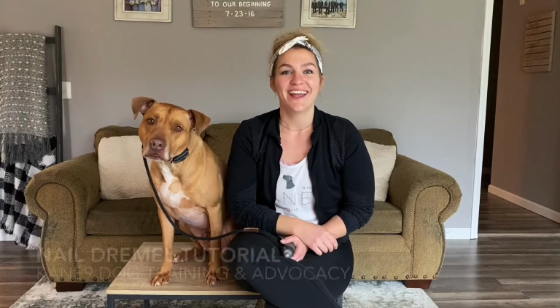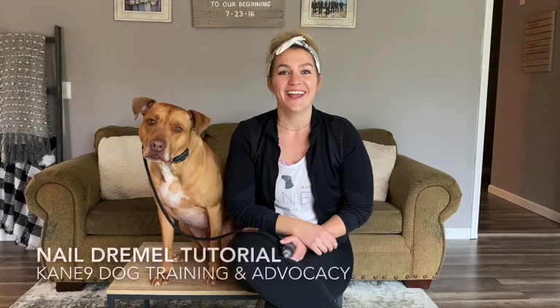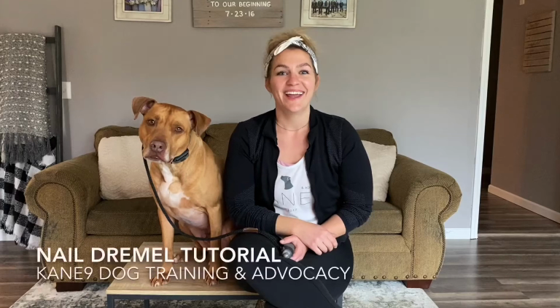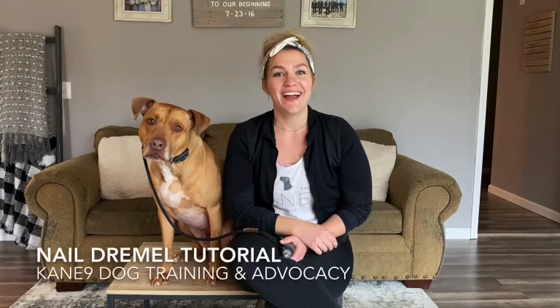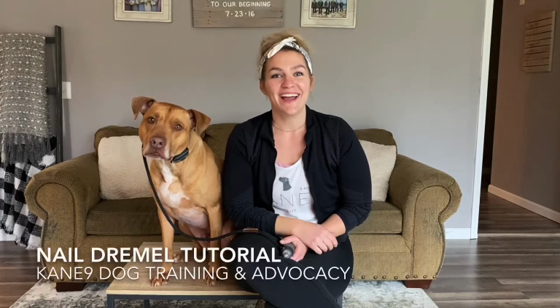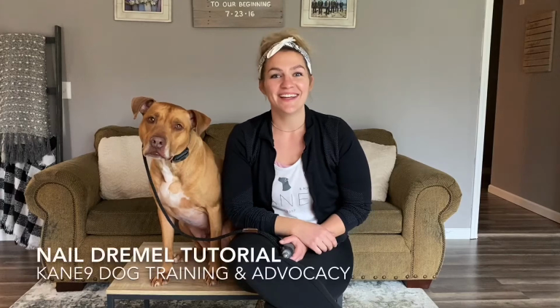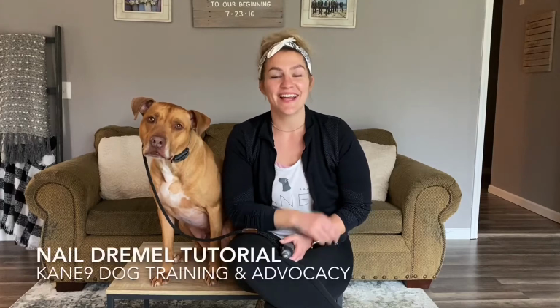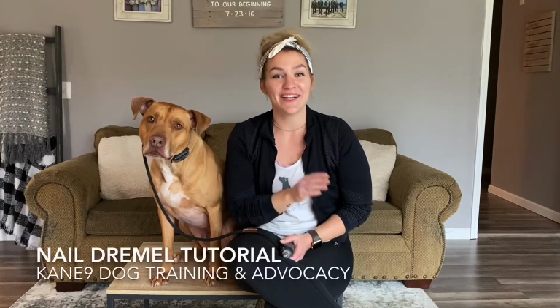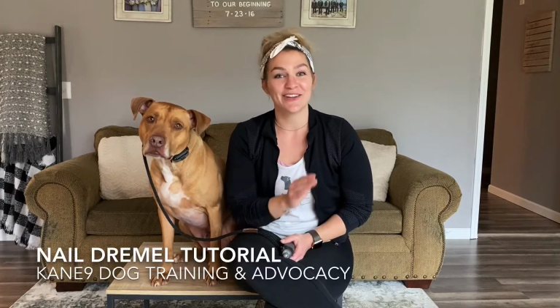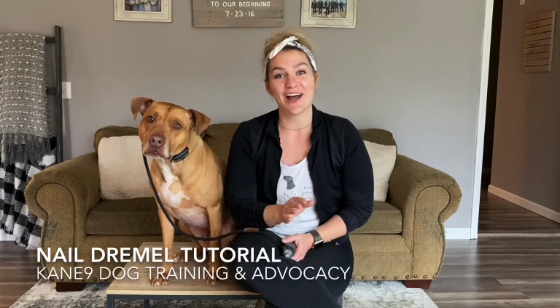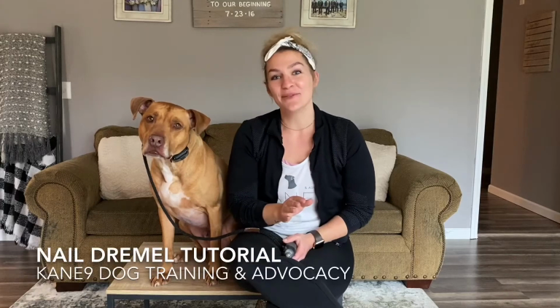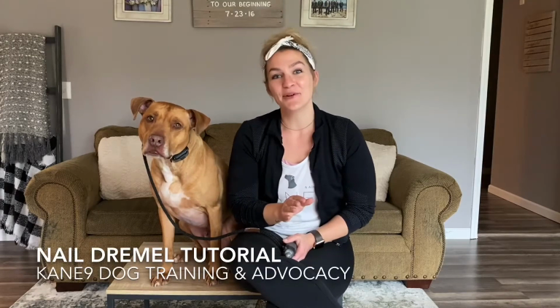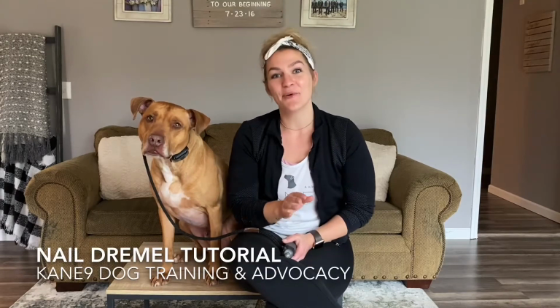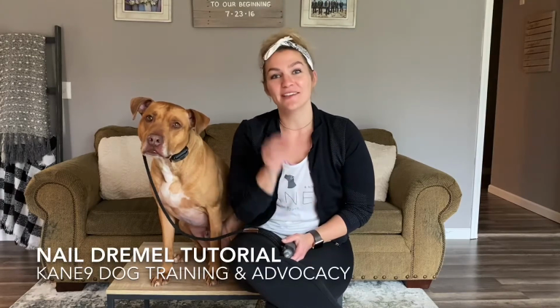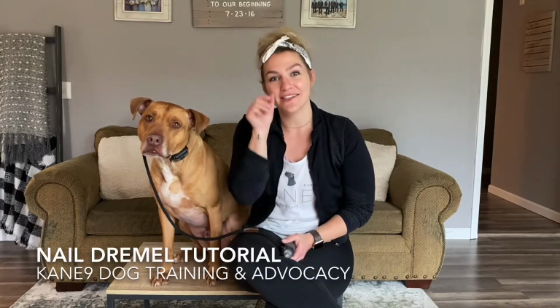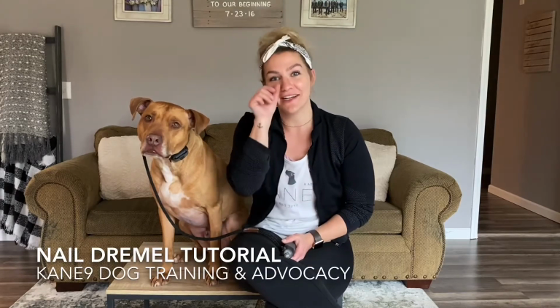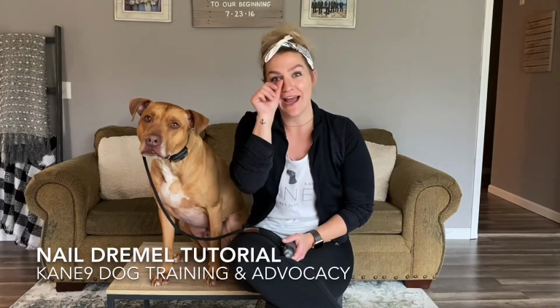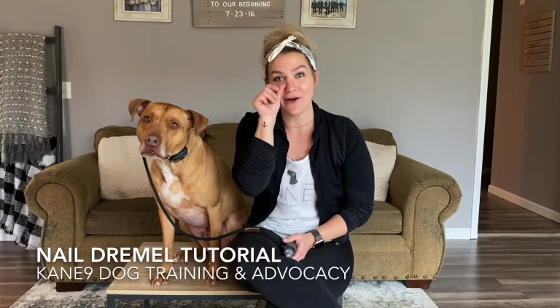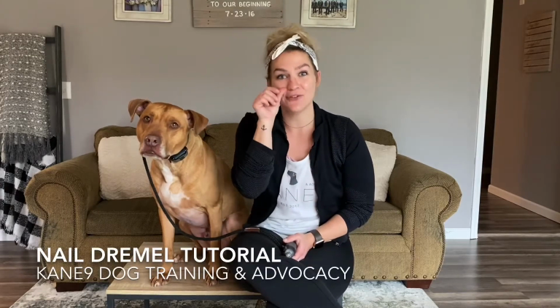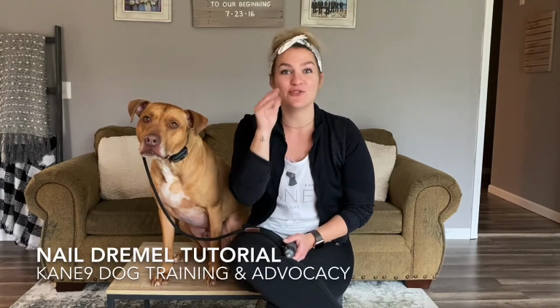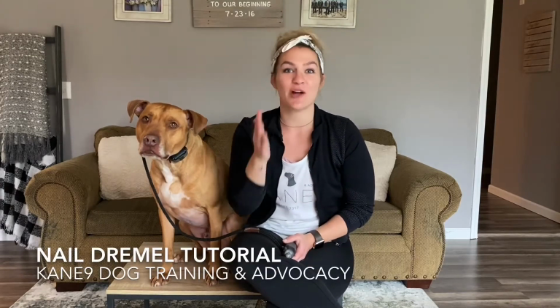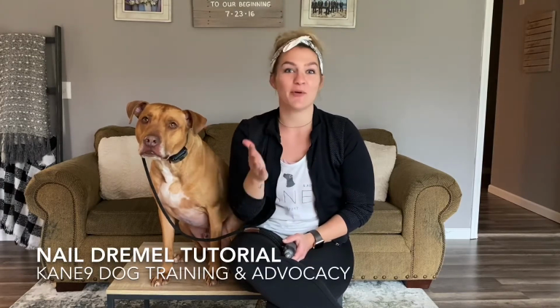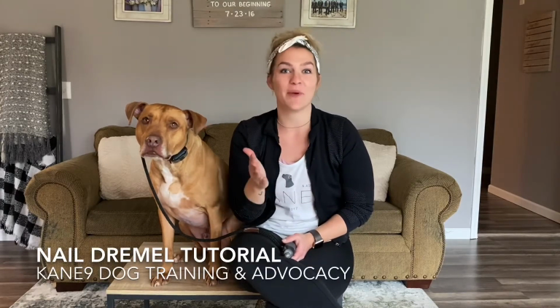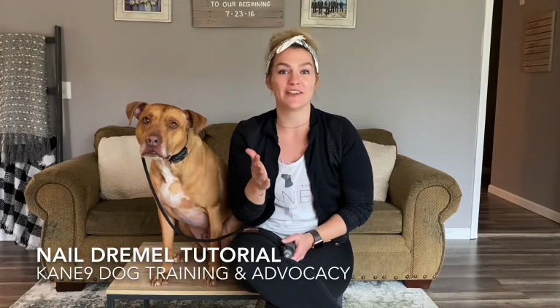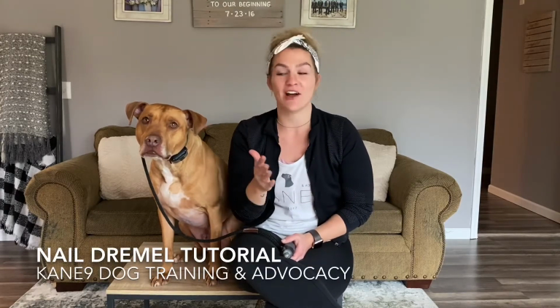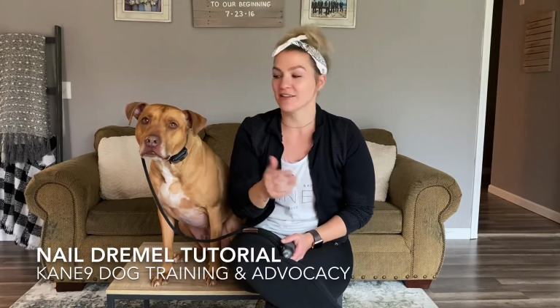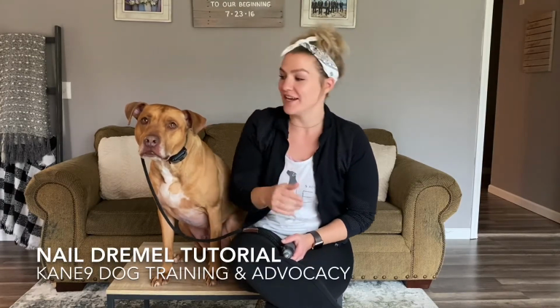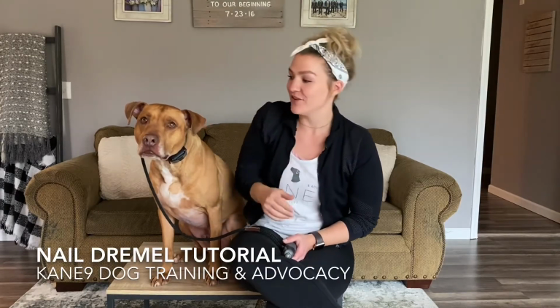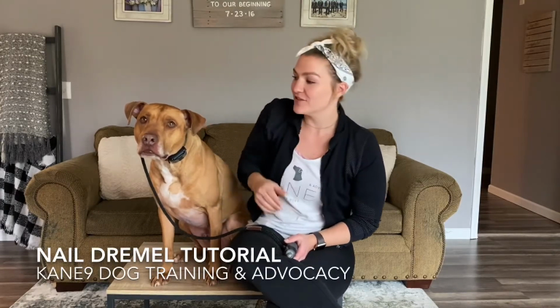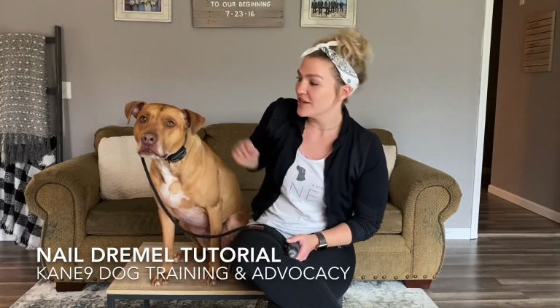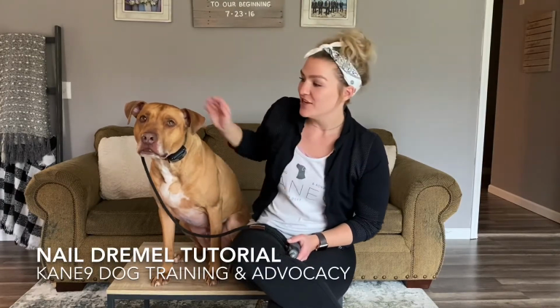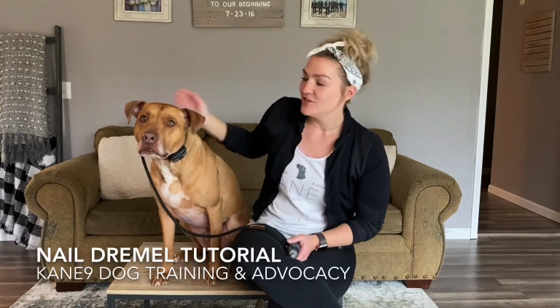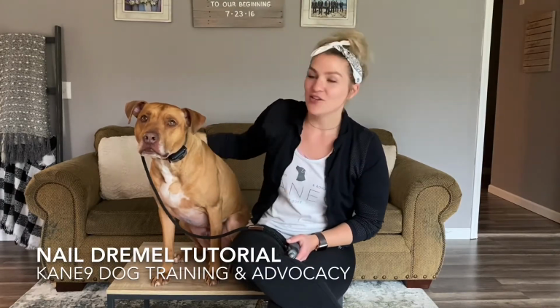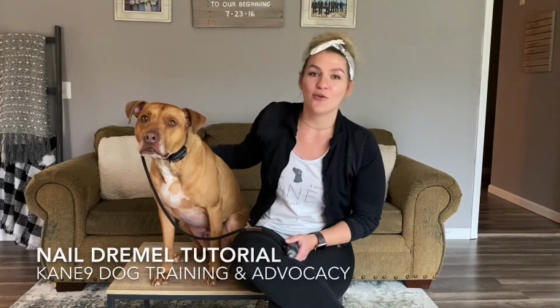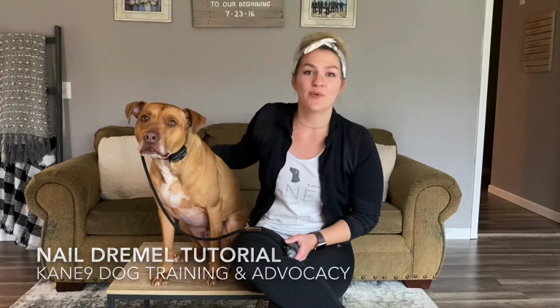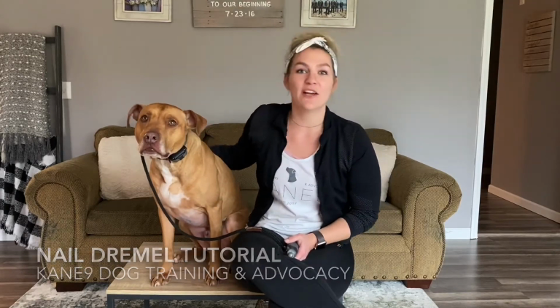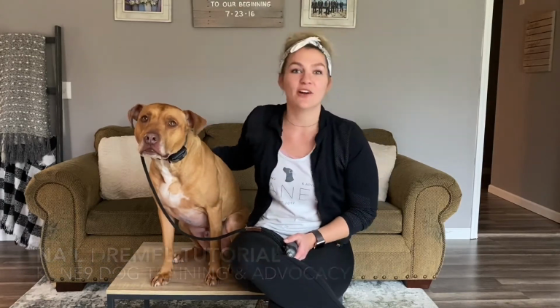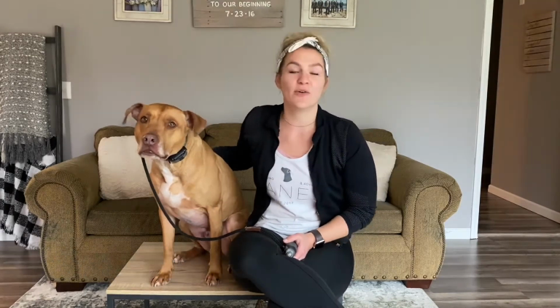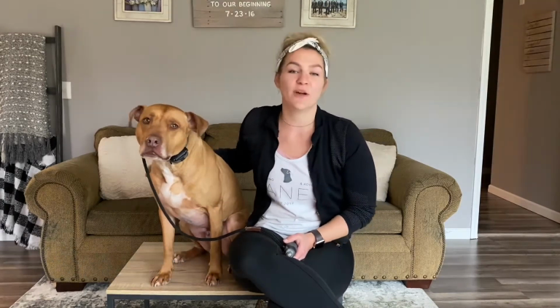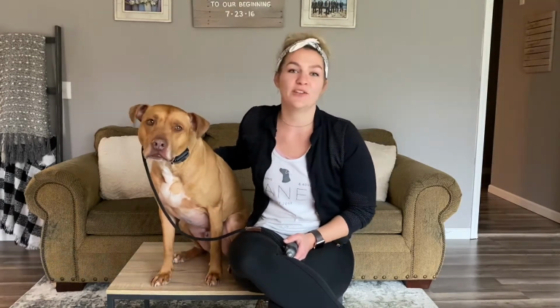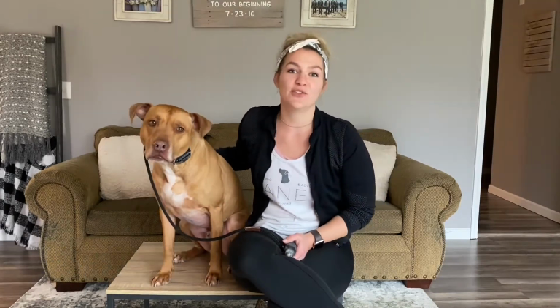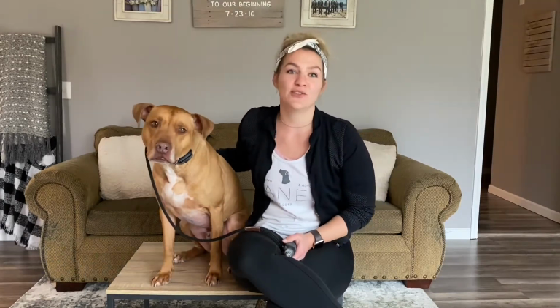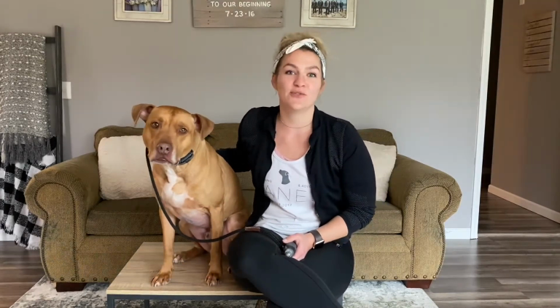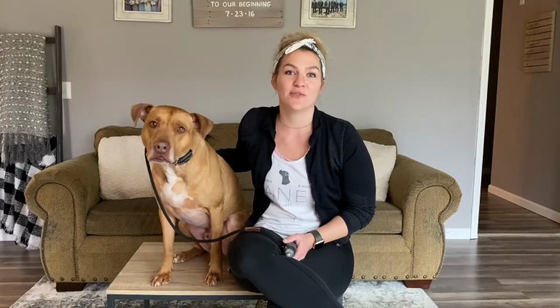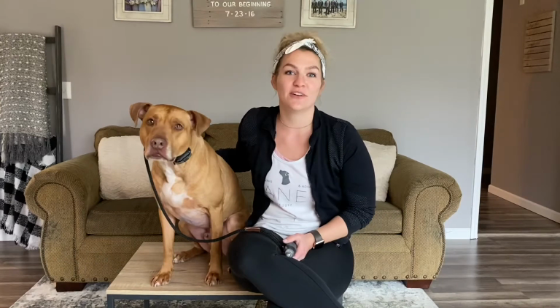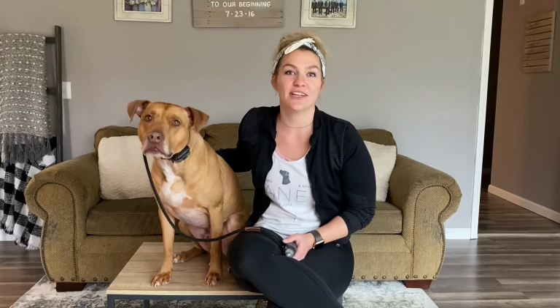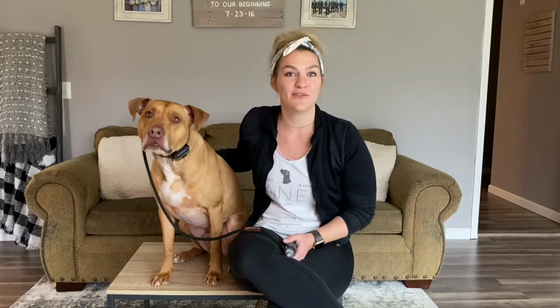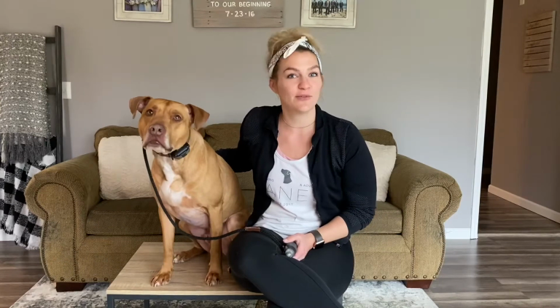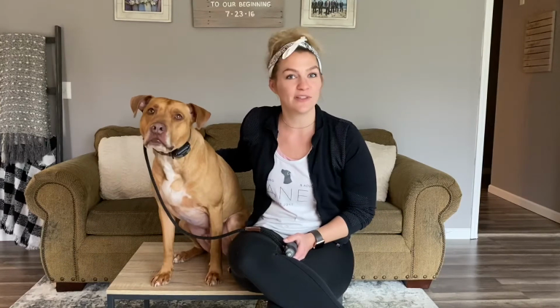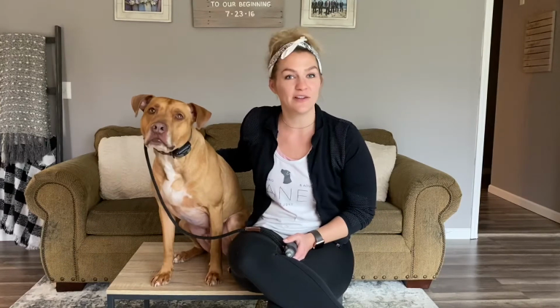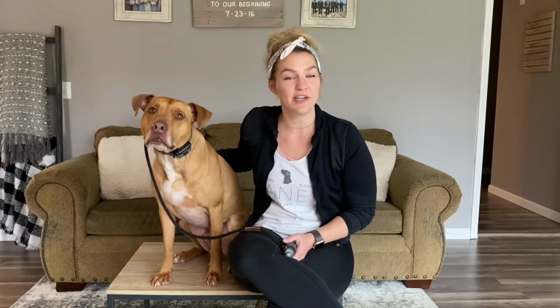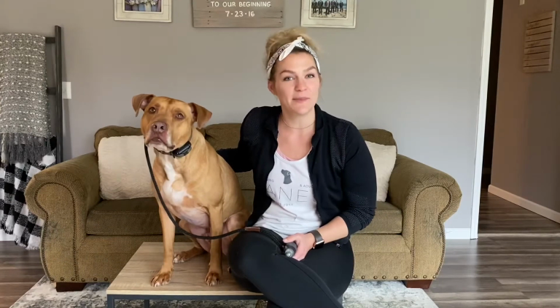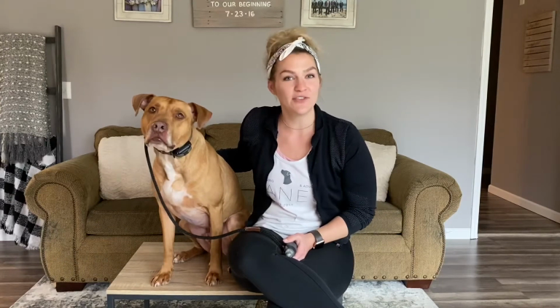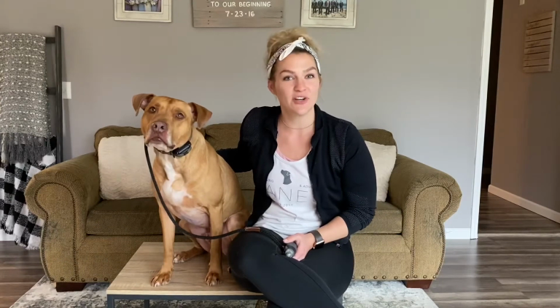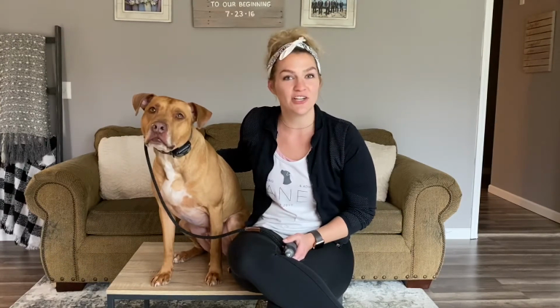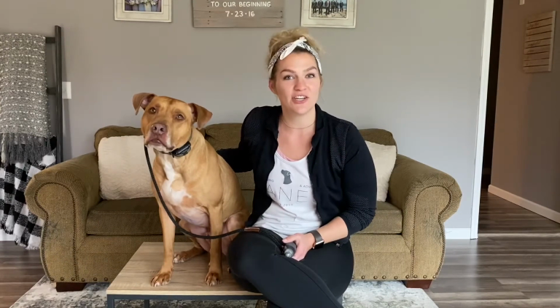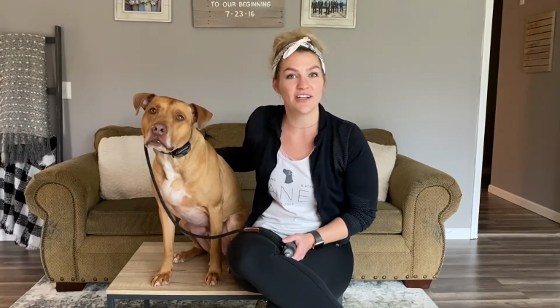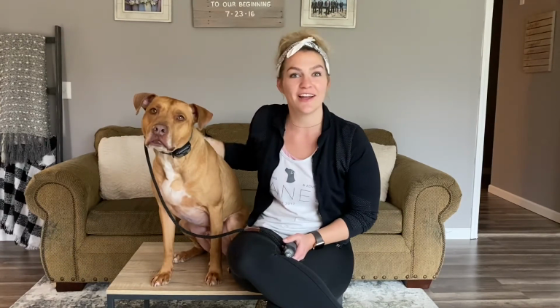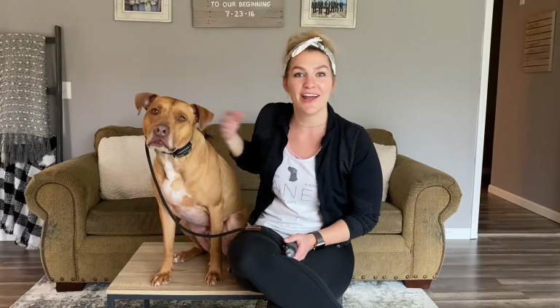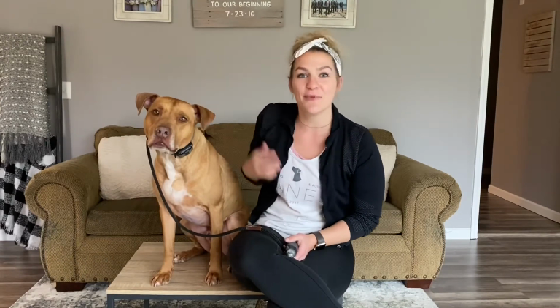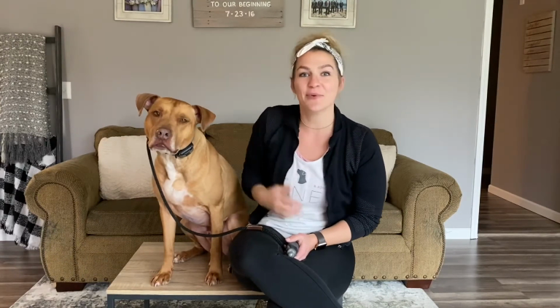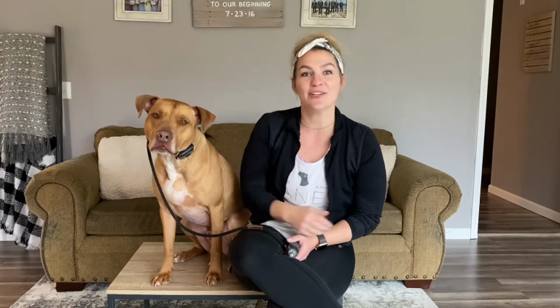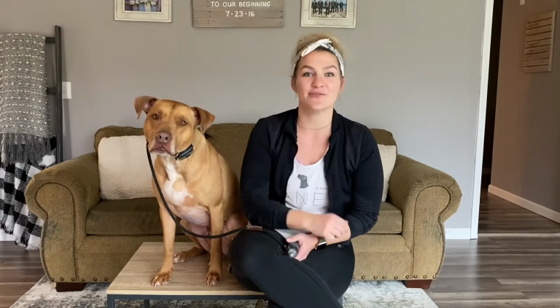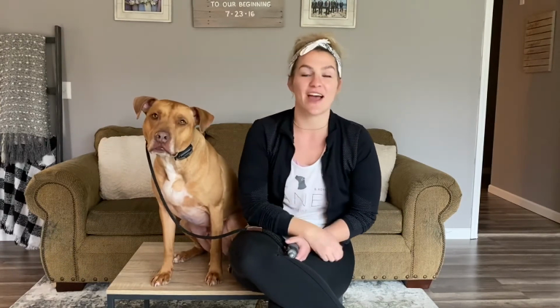I get a lot of requests on how to dremel my dog's nails, so we are going to give you a little demonstration on how we do that.